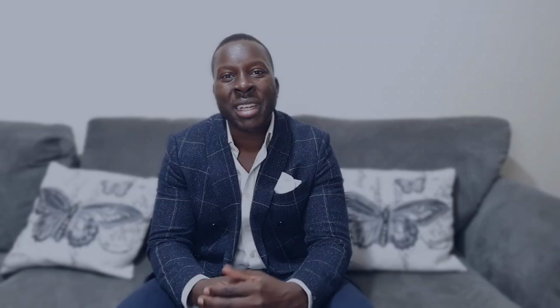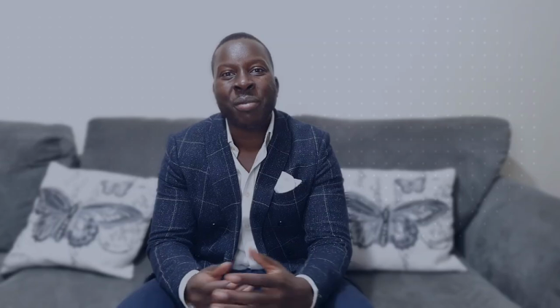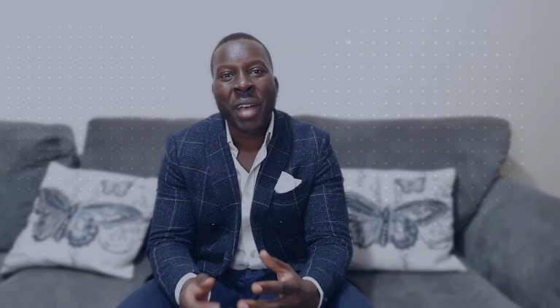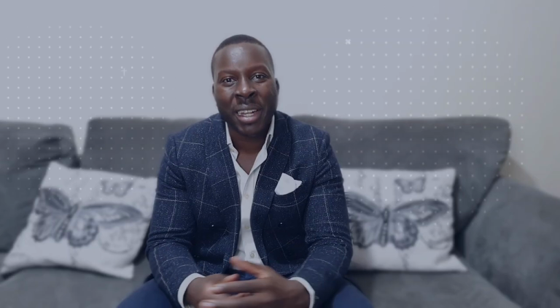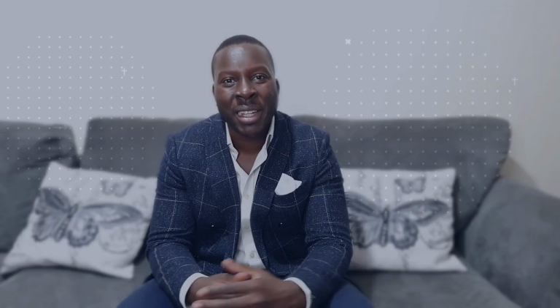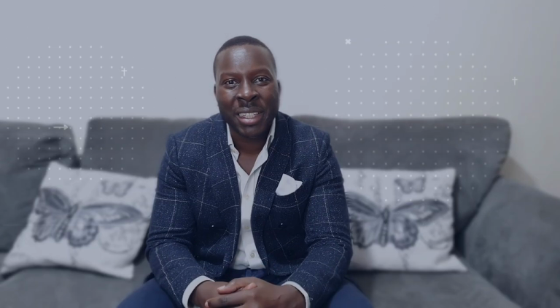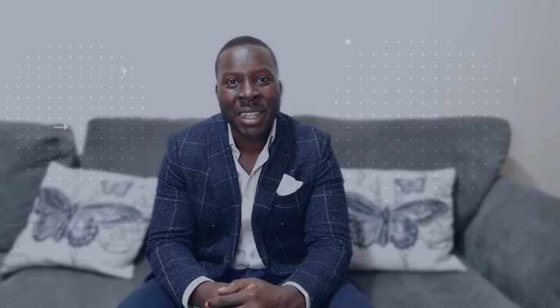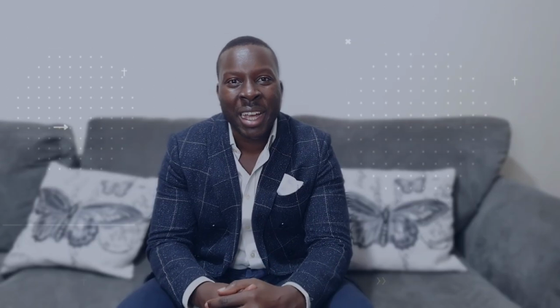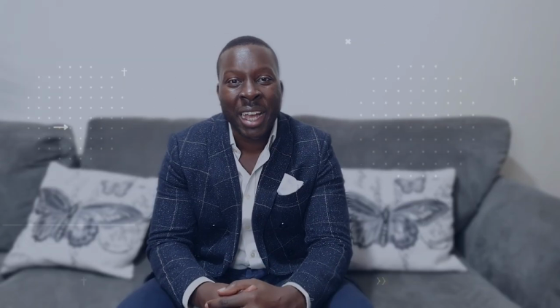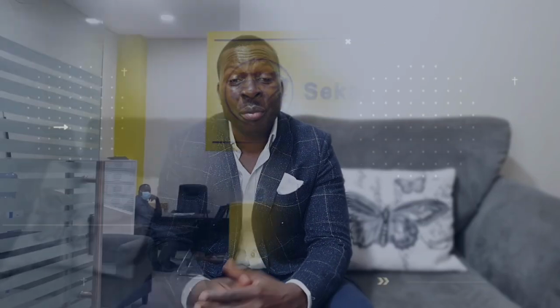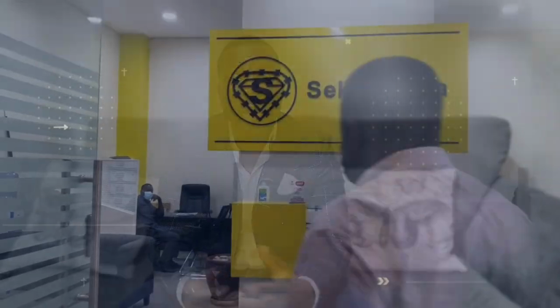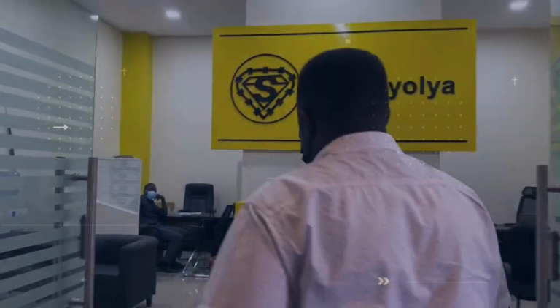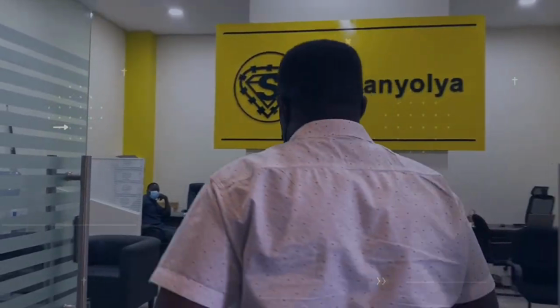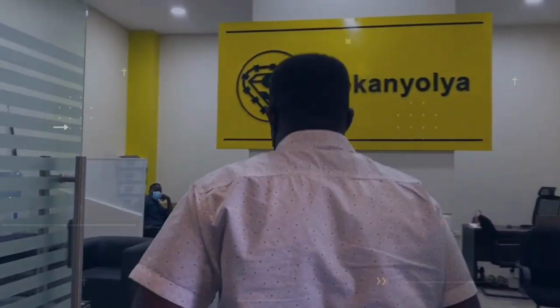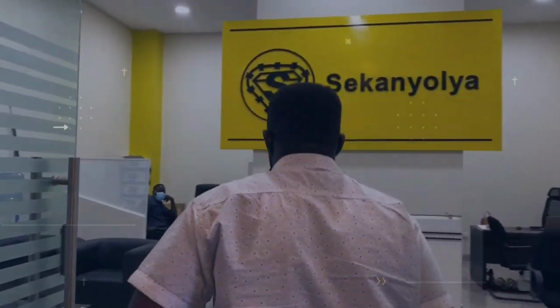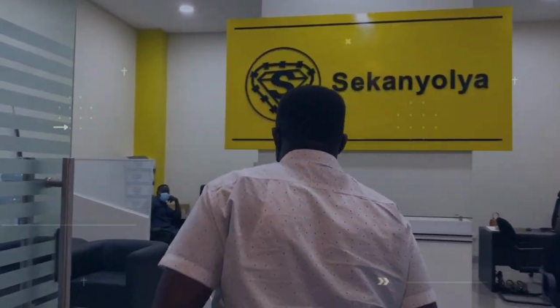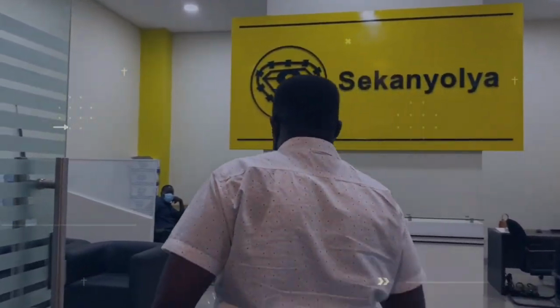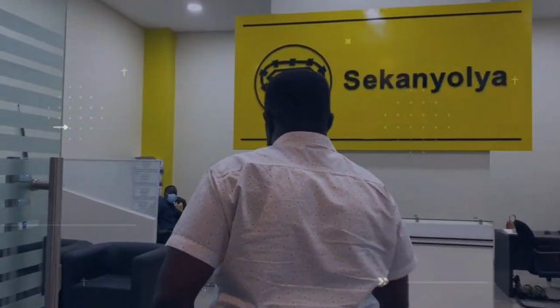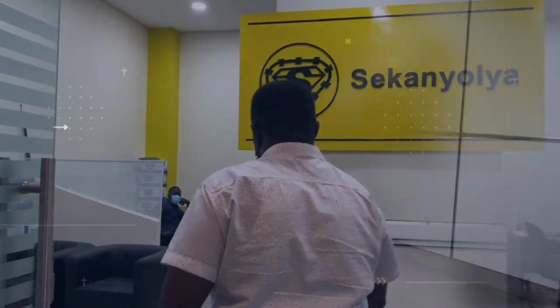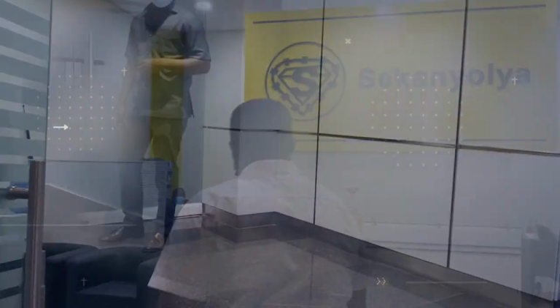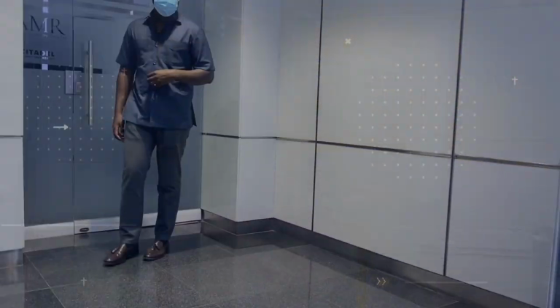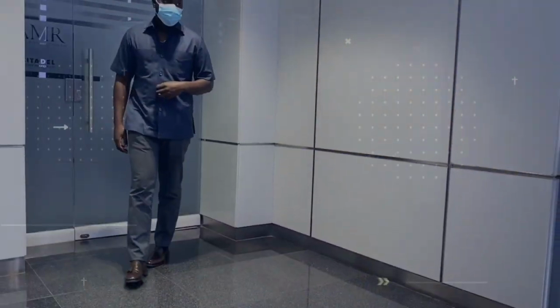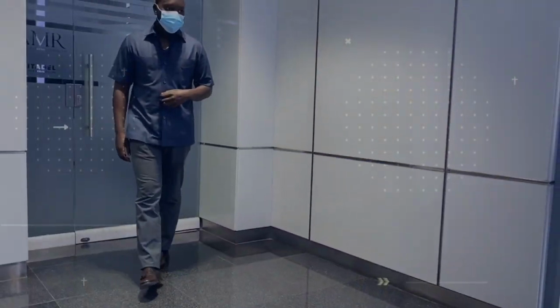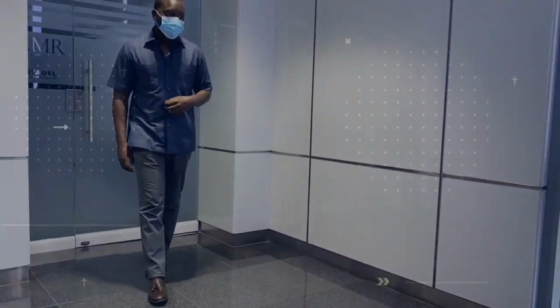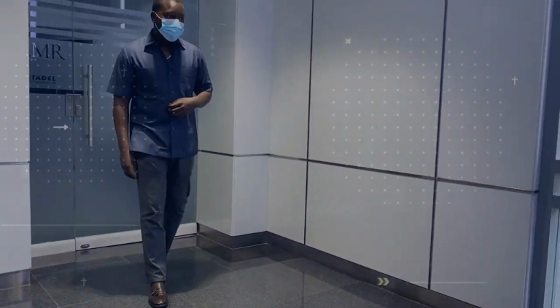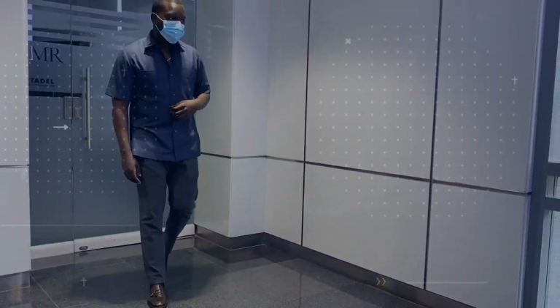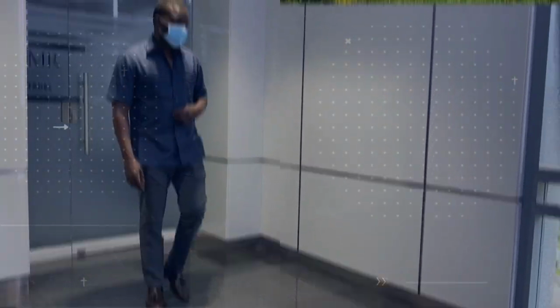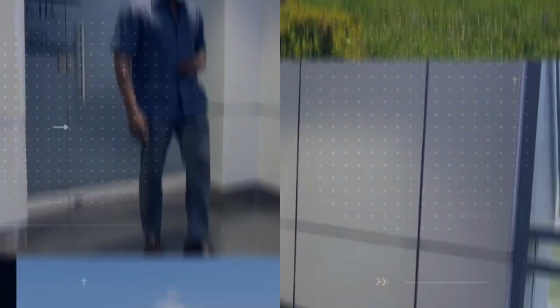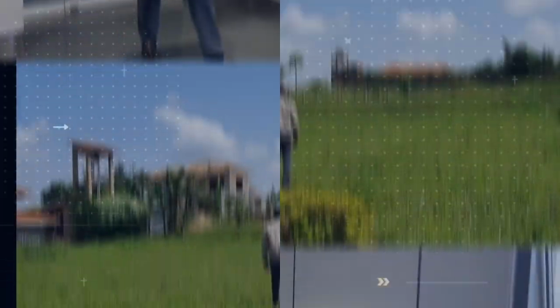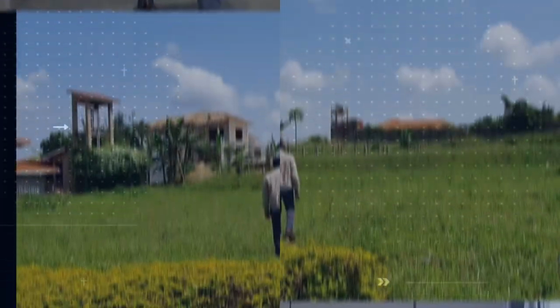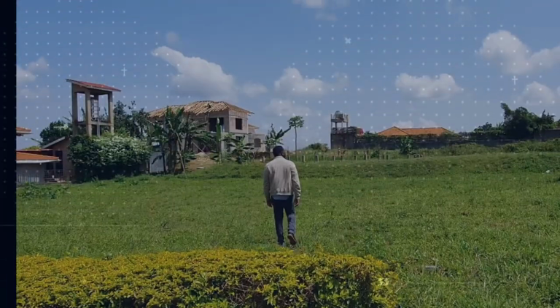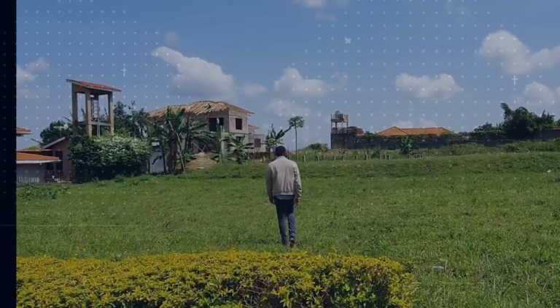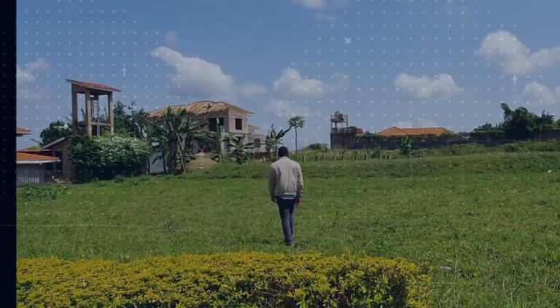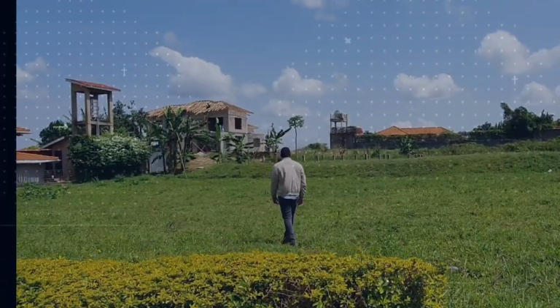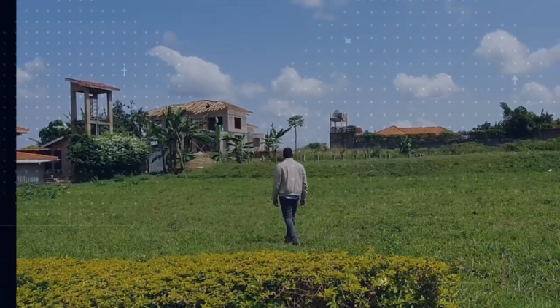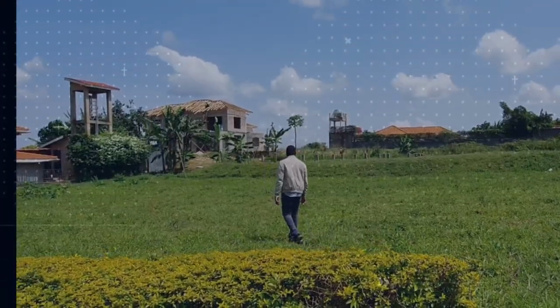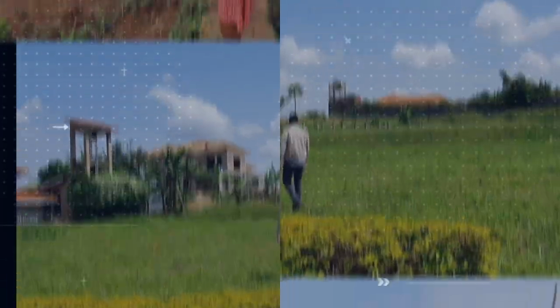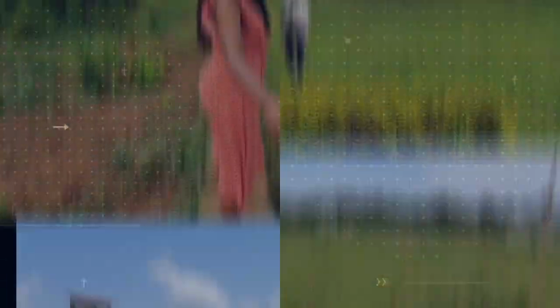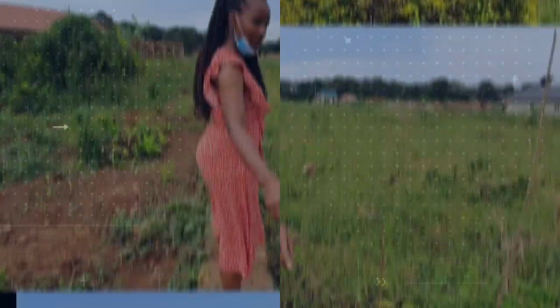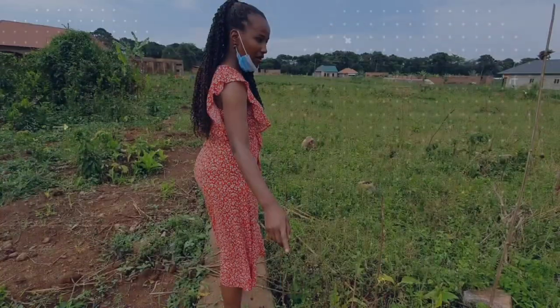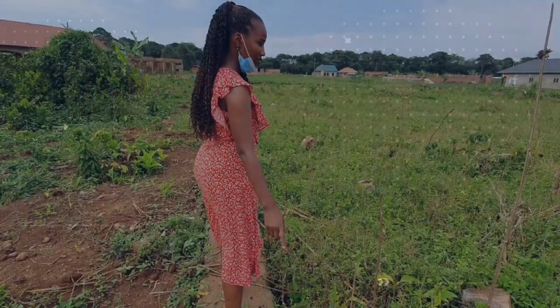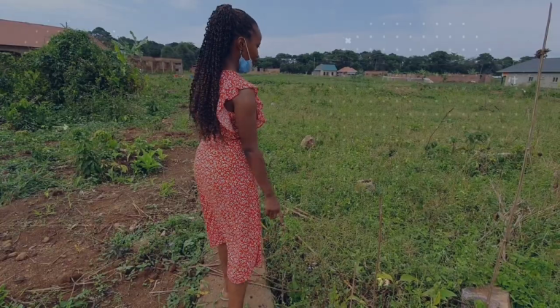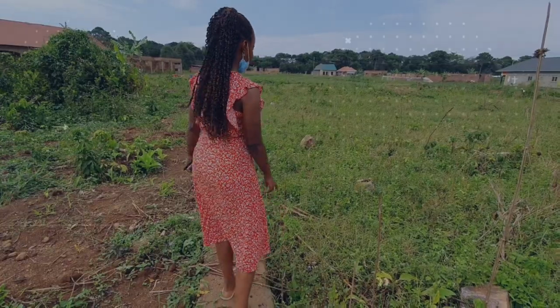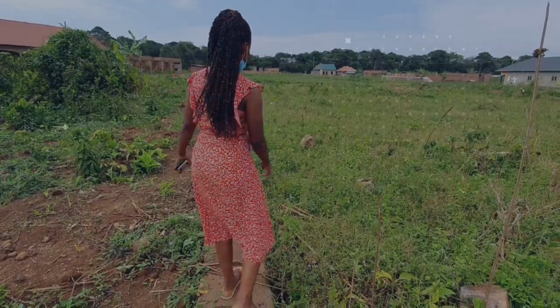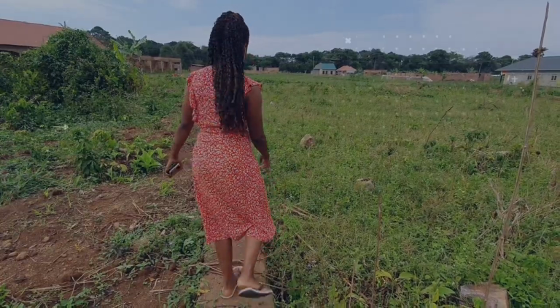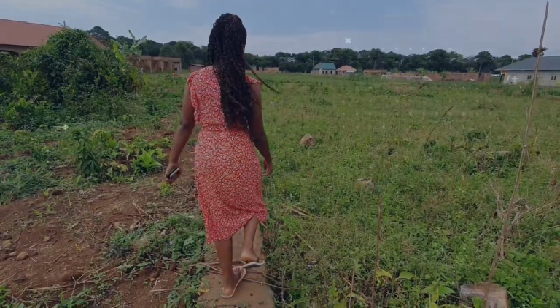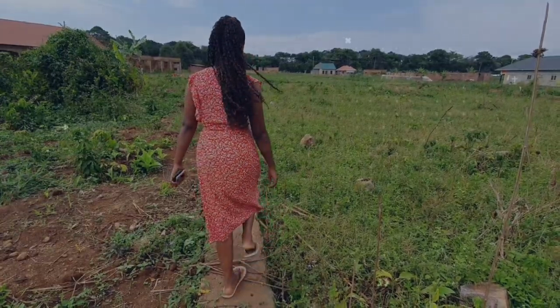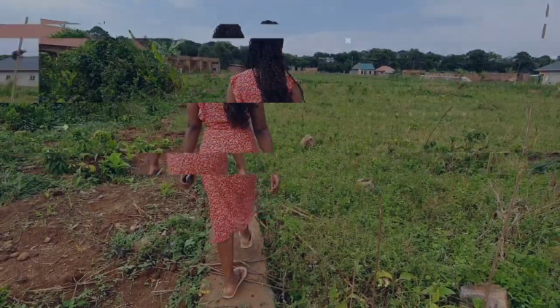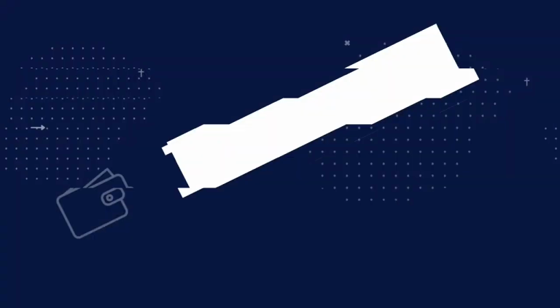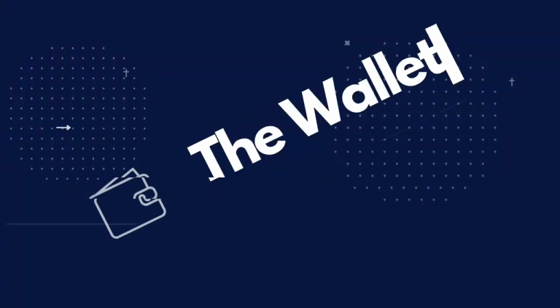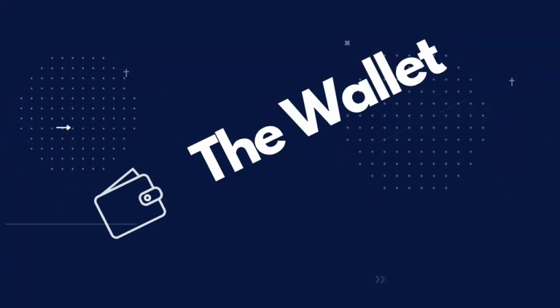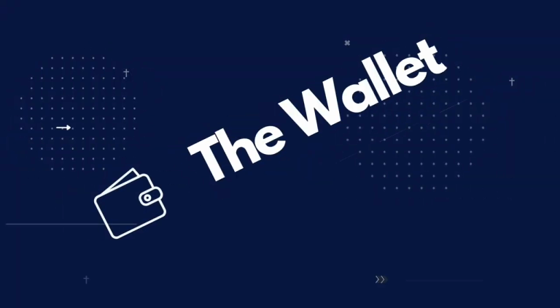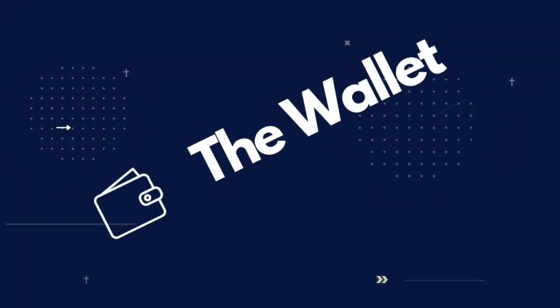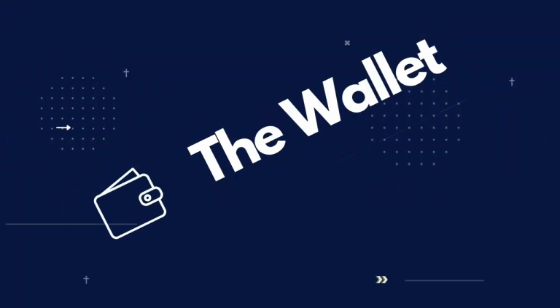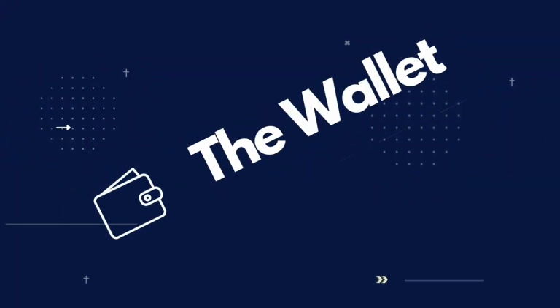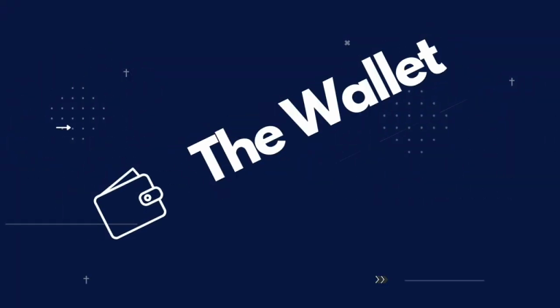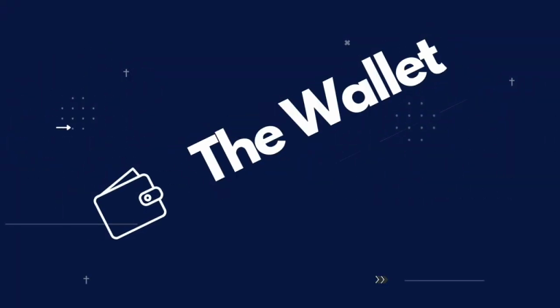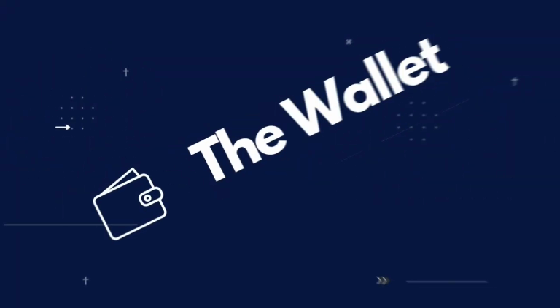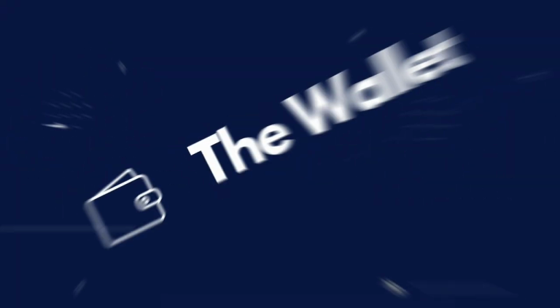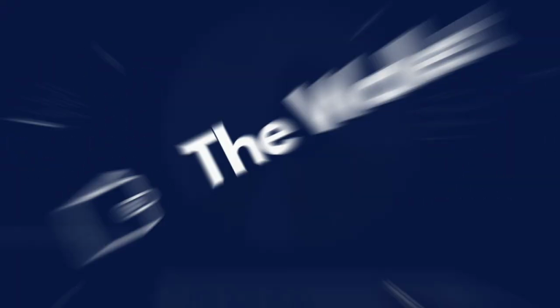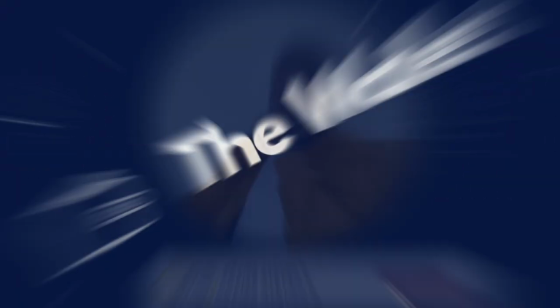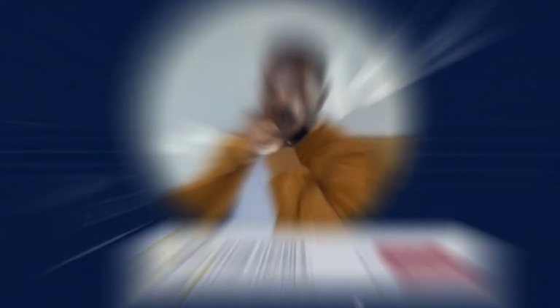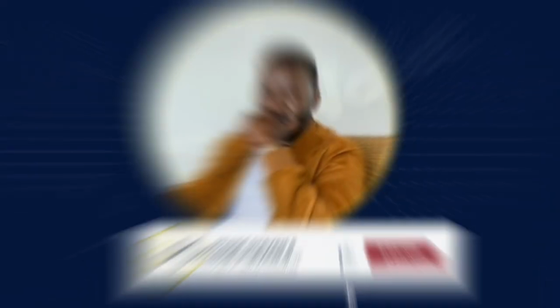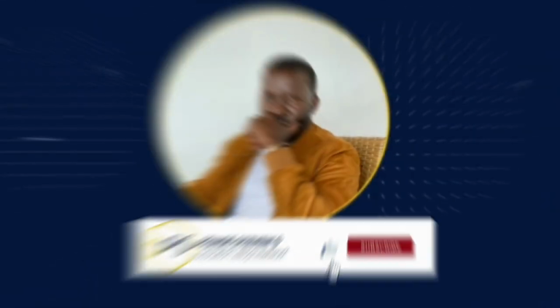Welcome to The Wallet by Prey Stephens, the show that talks Ugandan real estate investing, business and finance. And I'm your host, Stephen Oriam.